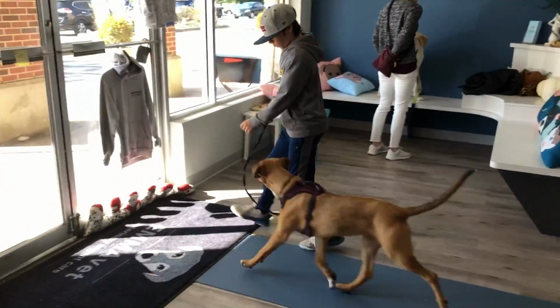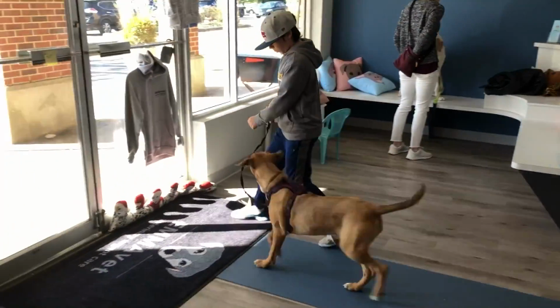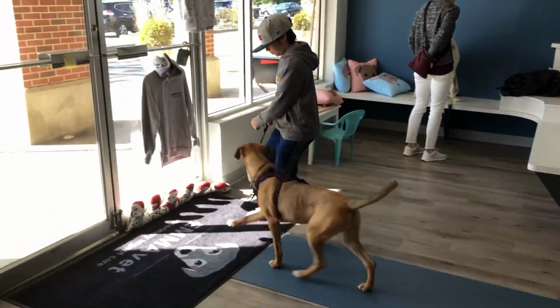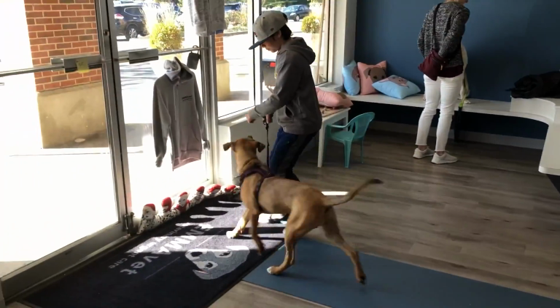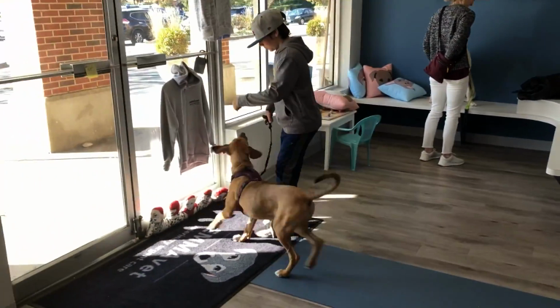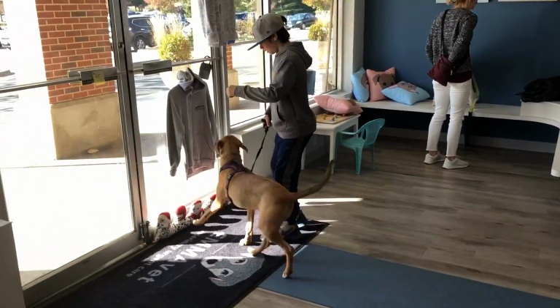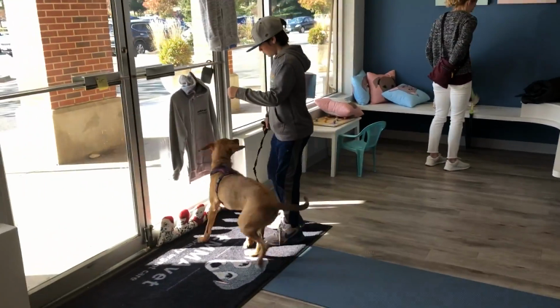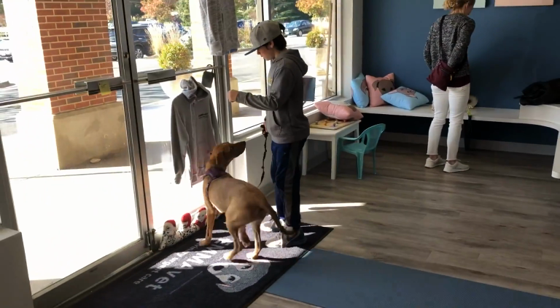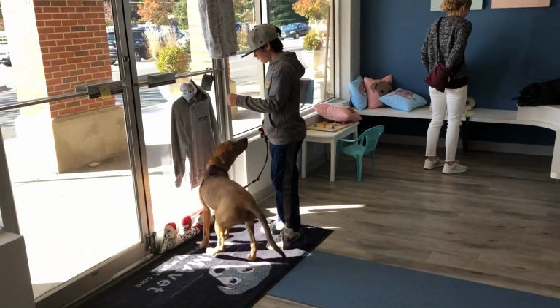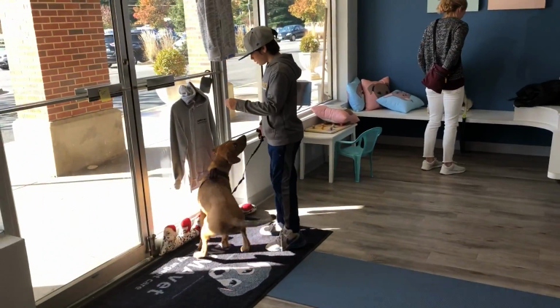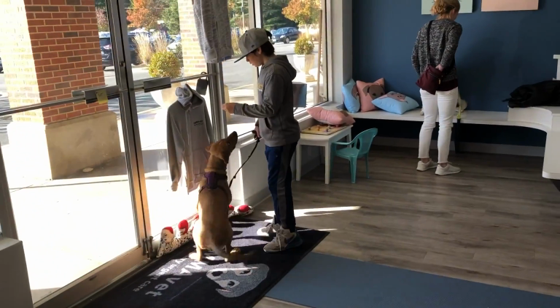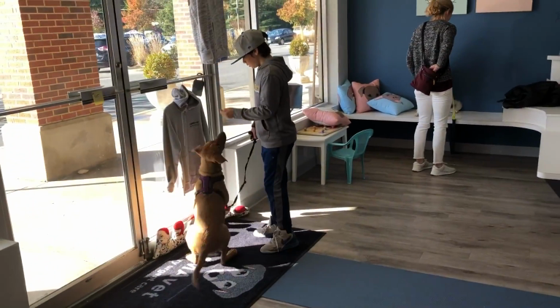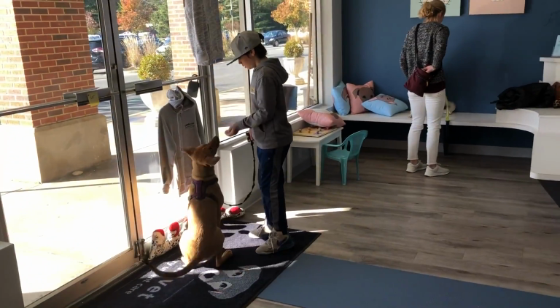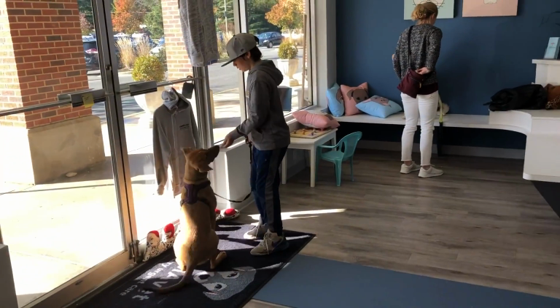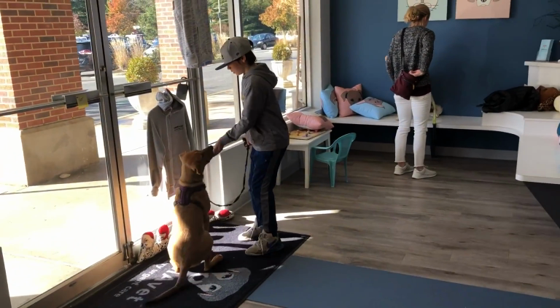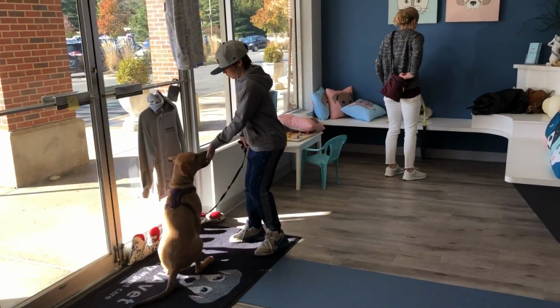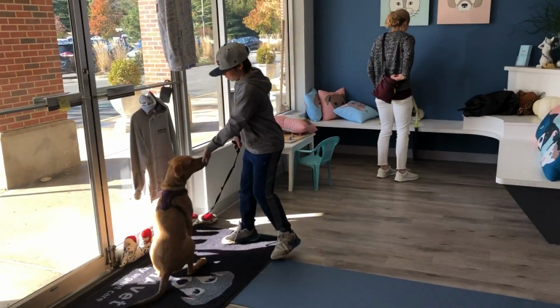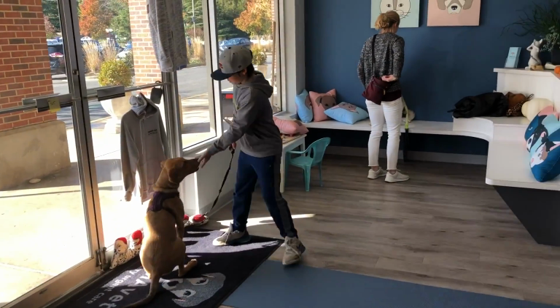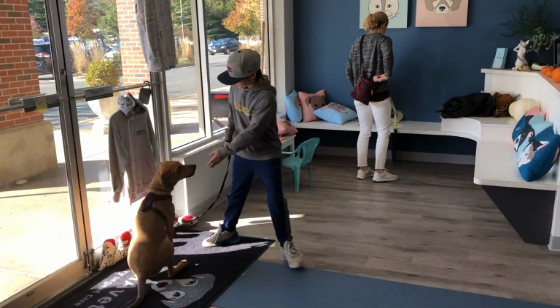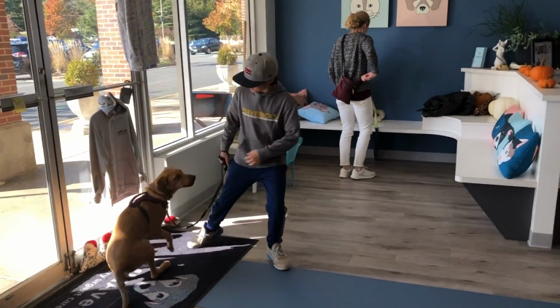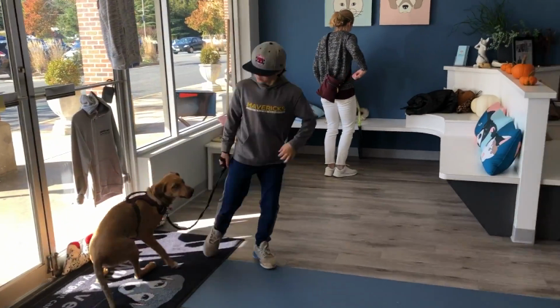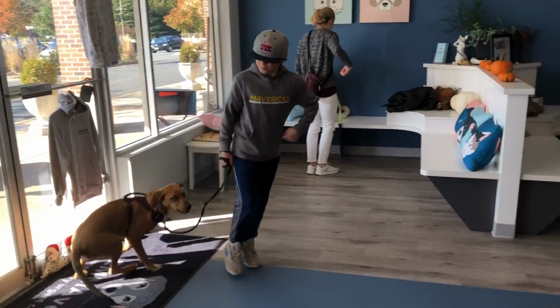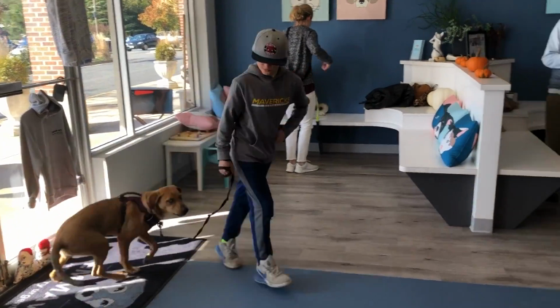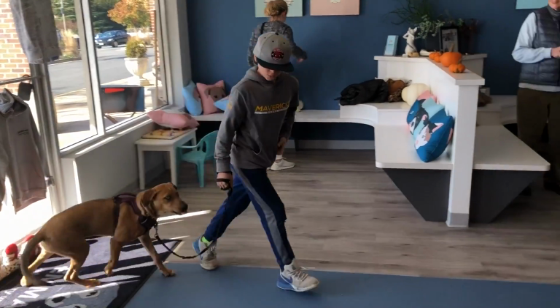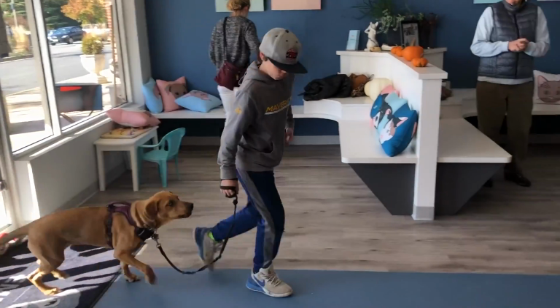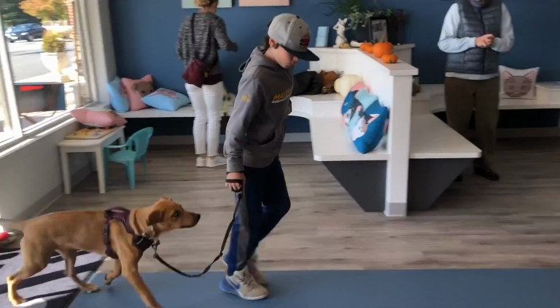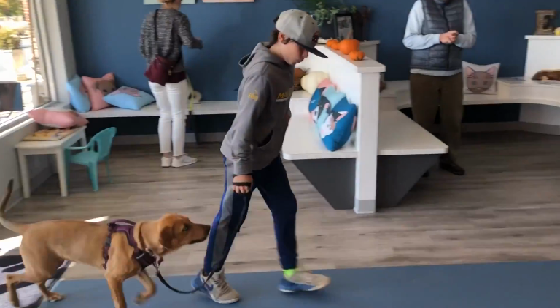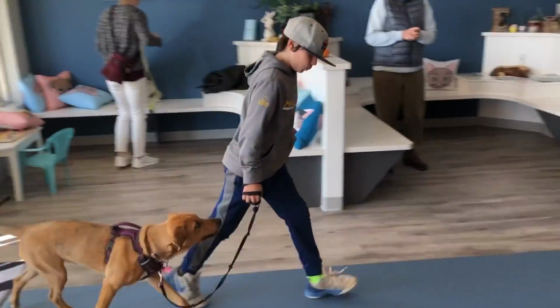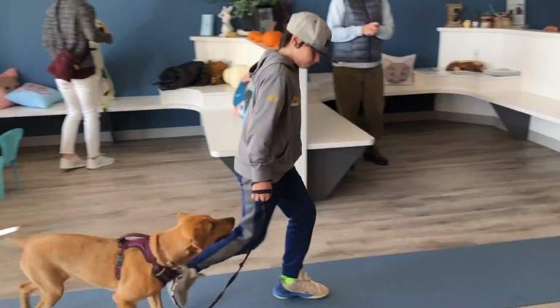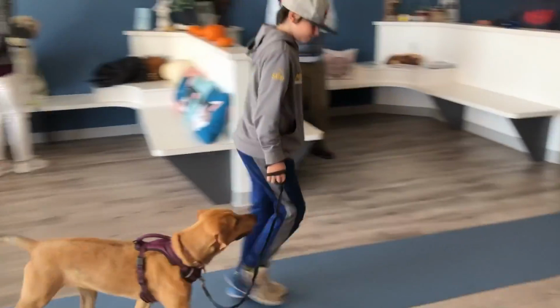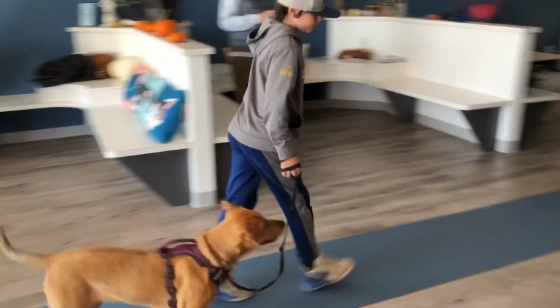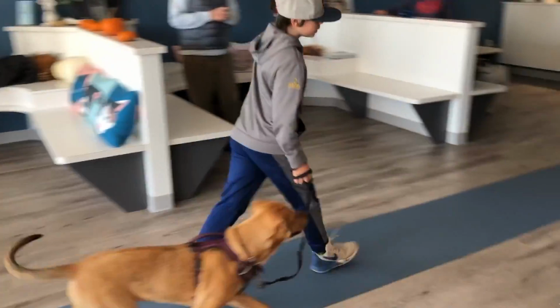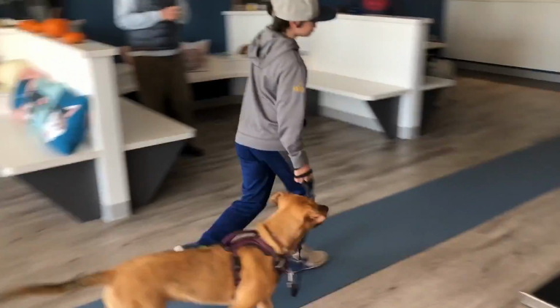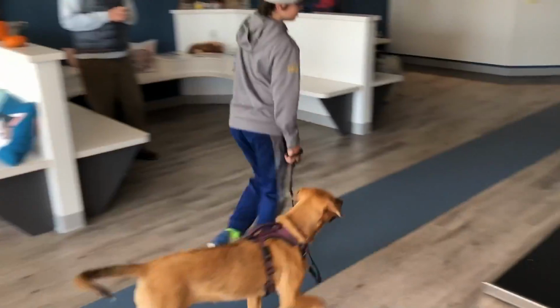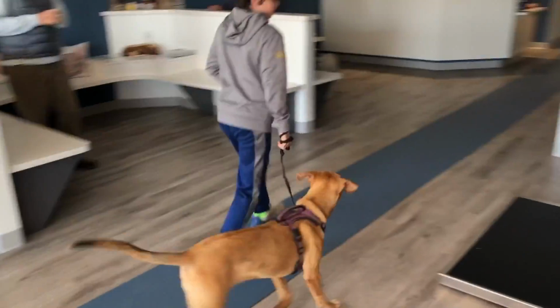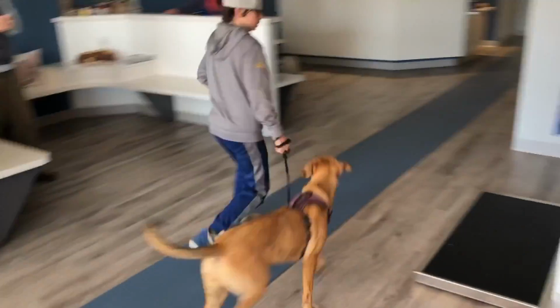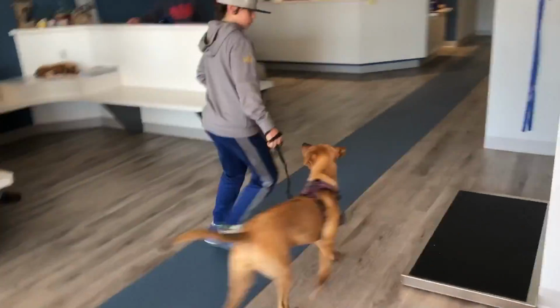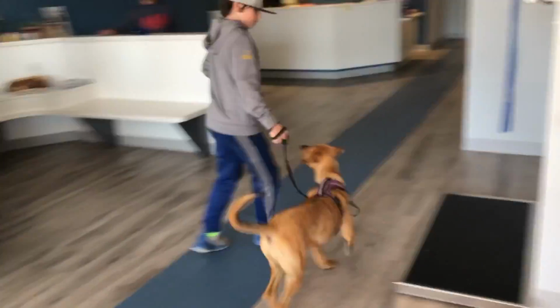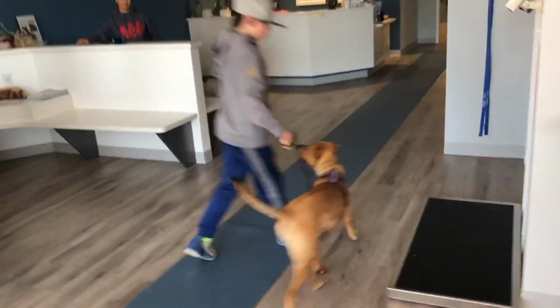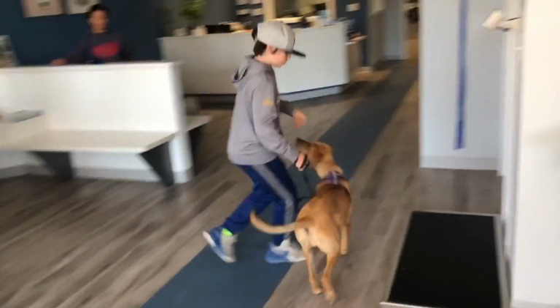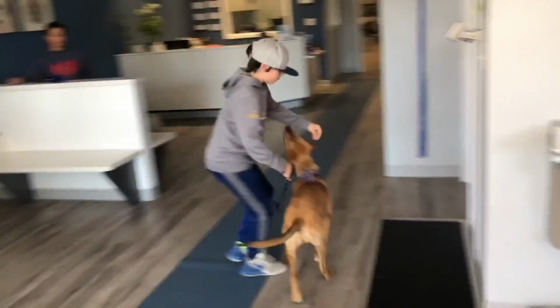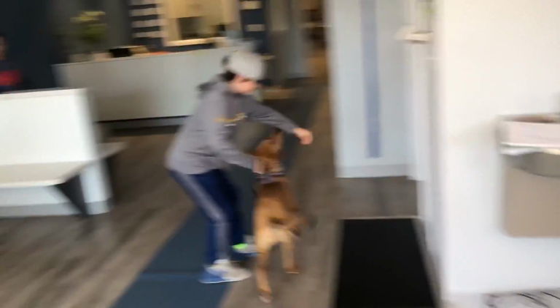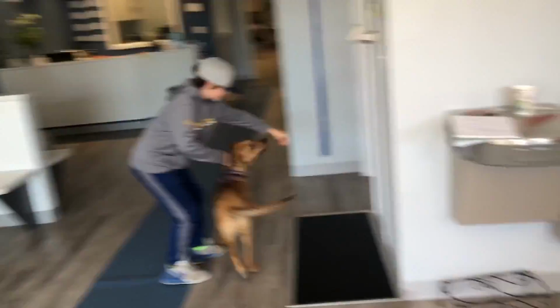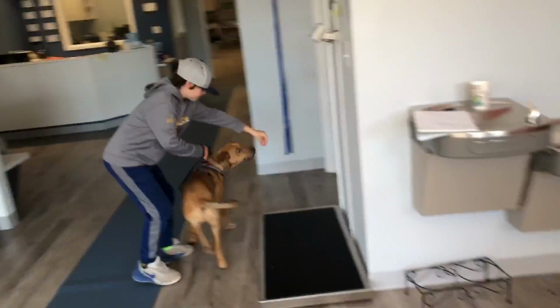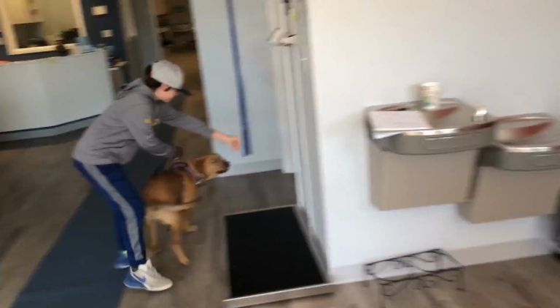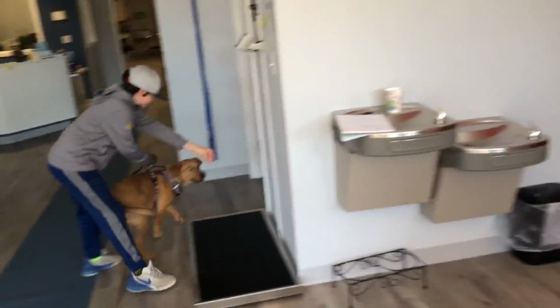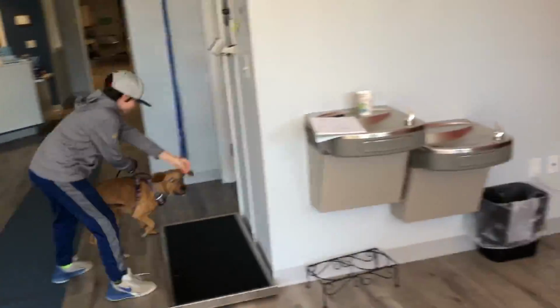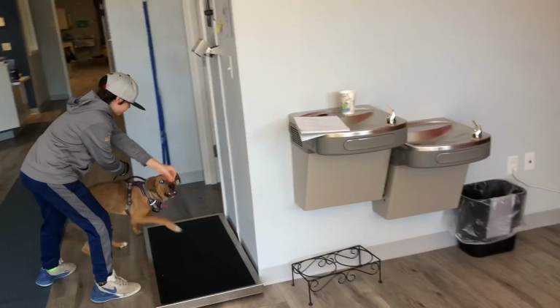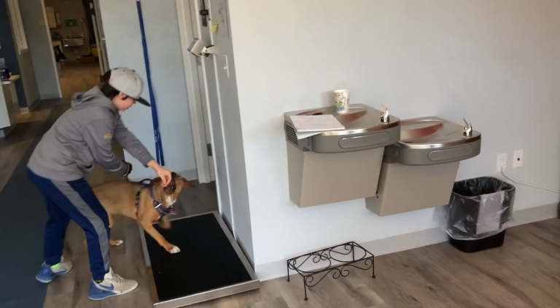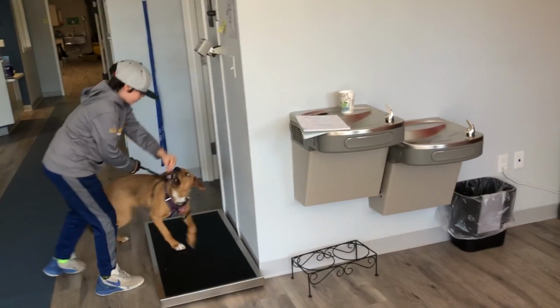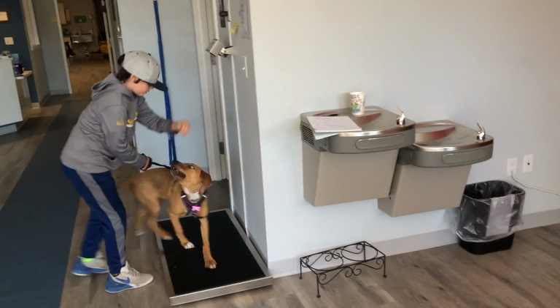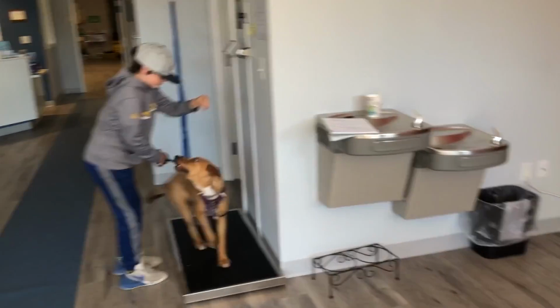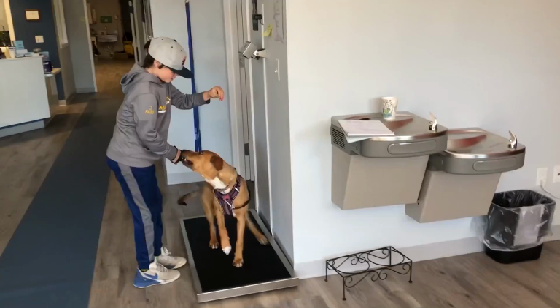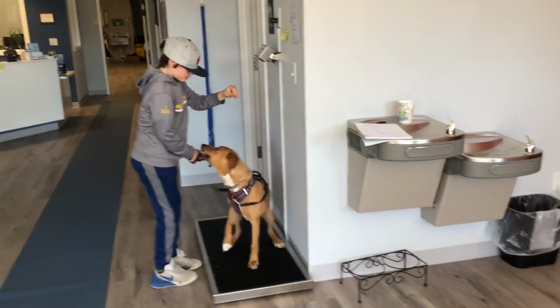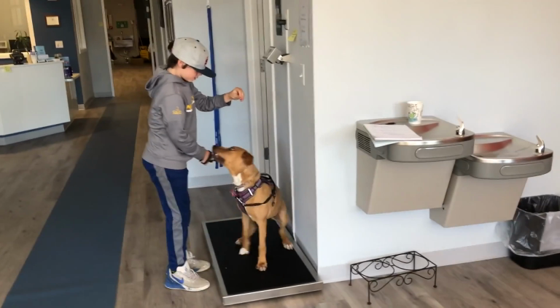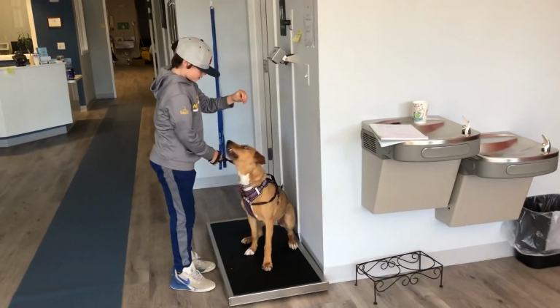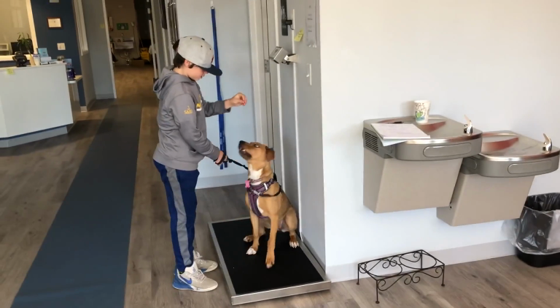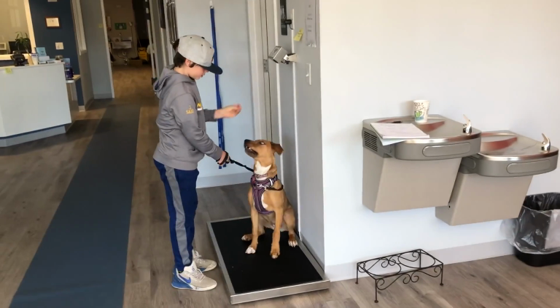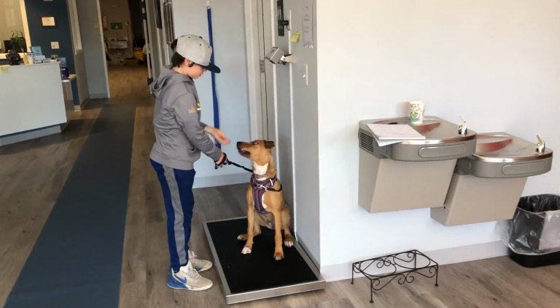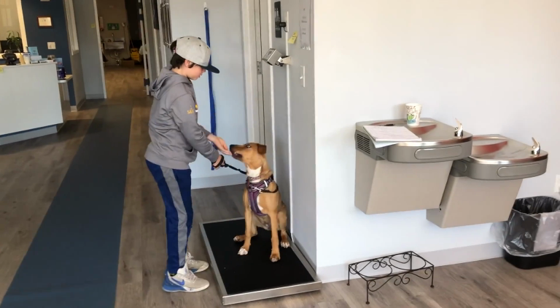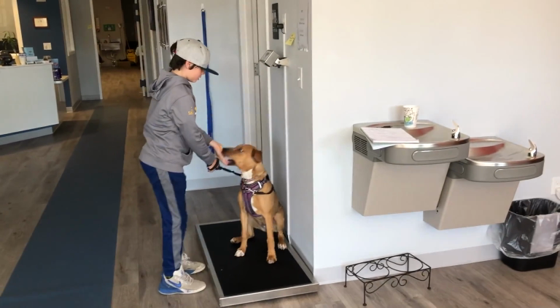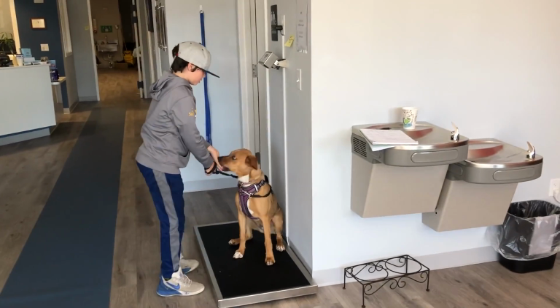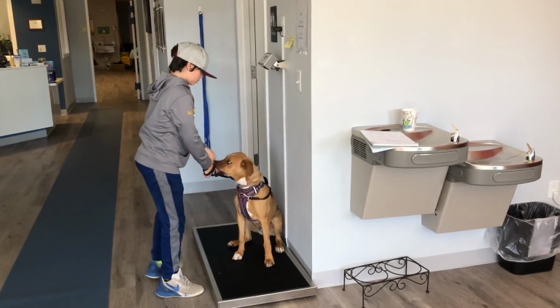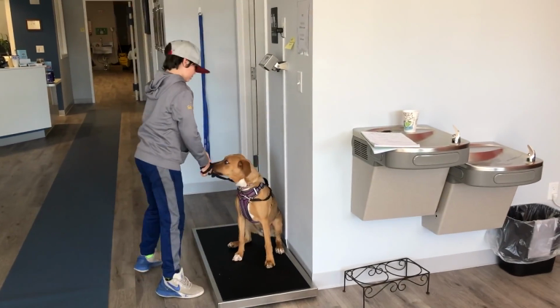Alright, so we're coming in and we sit nicely at the vet. Then we go get weighed. We have to do a touch to a sit. Nice.